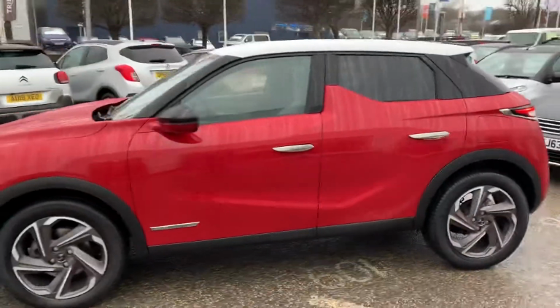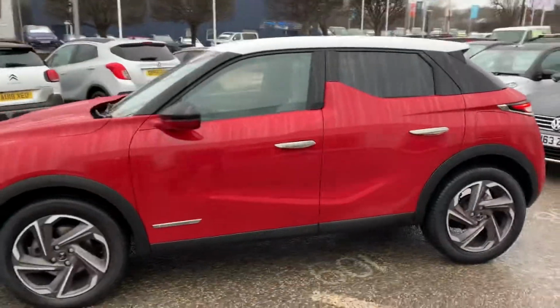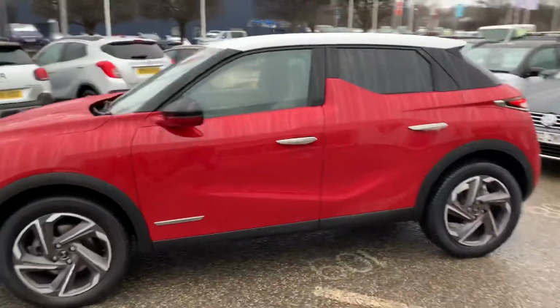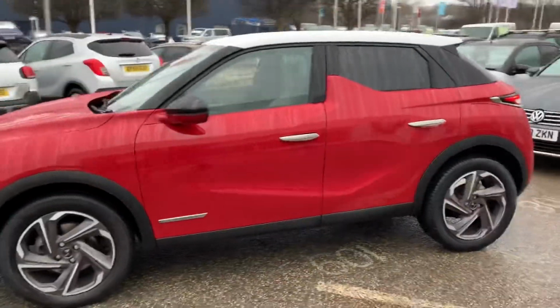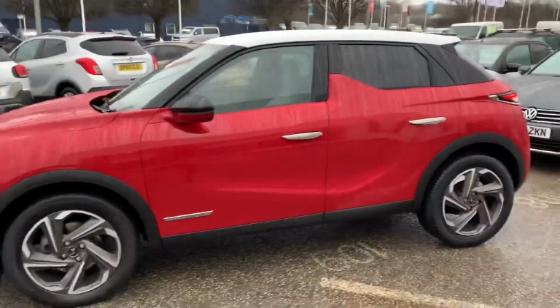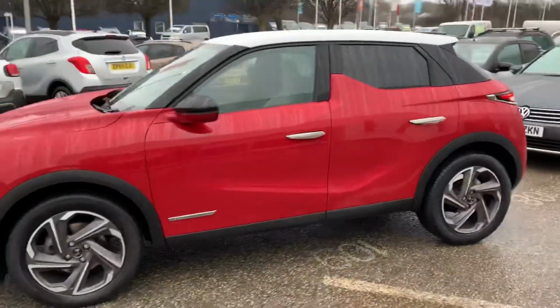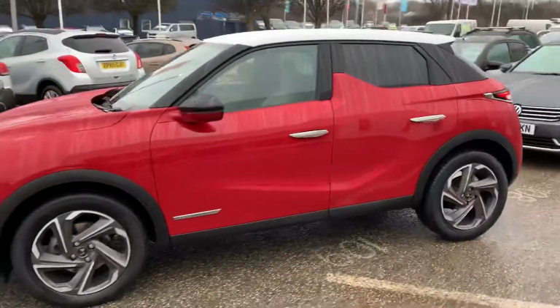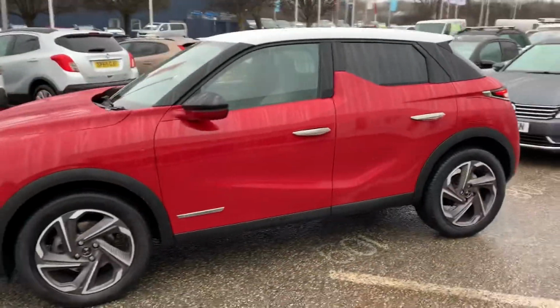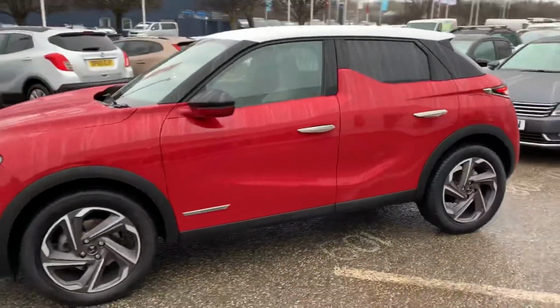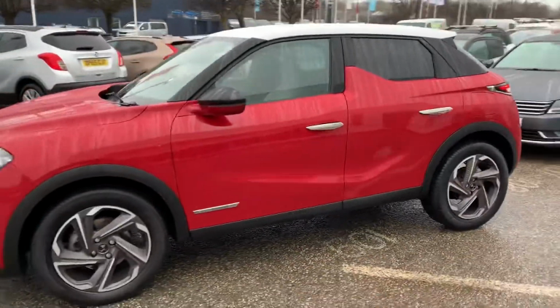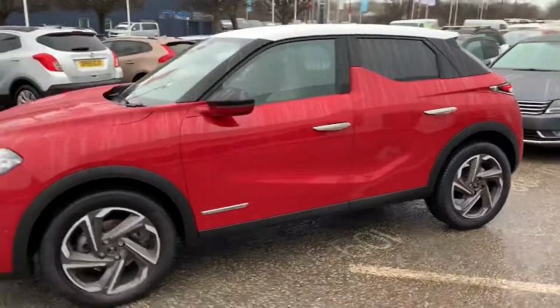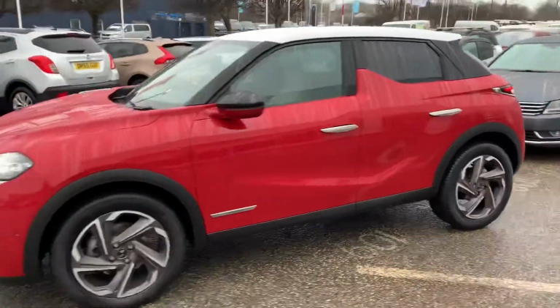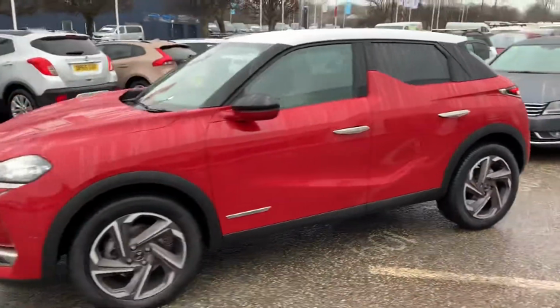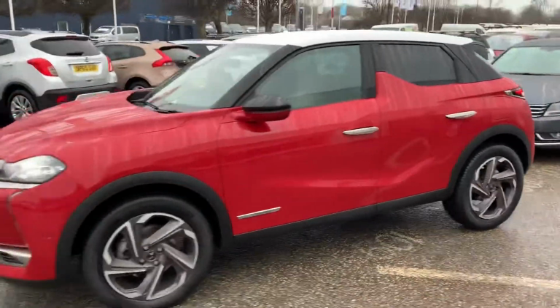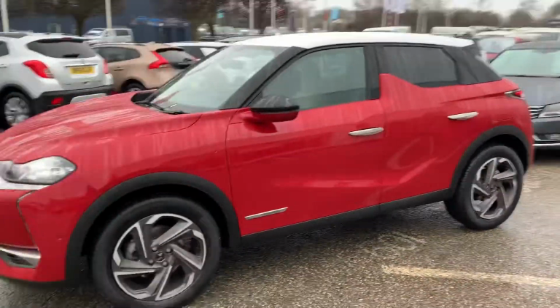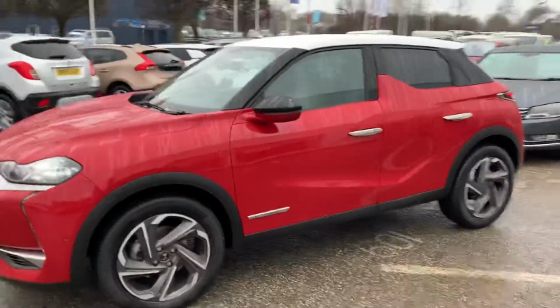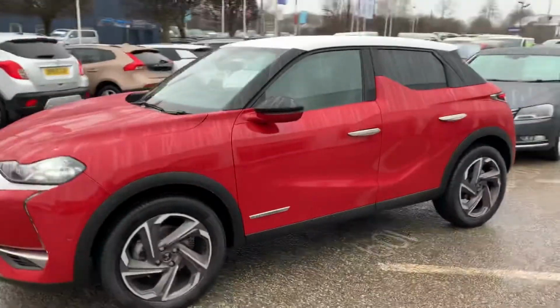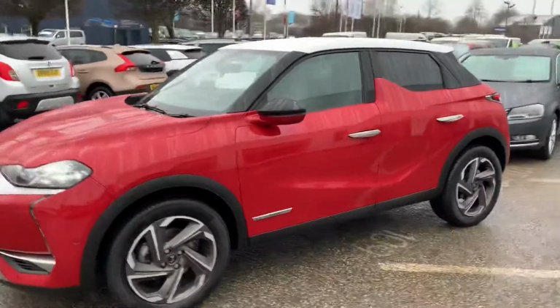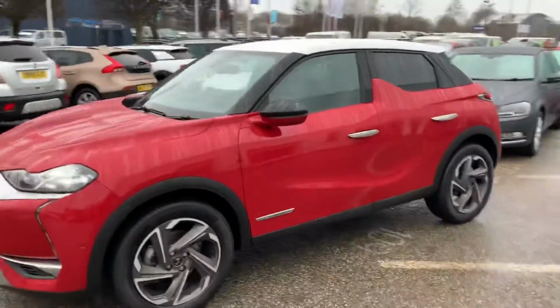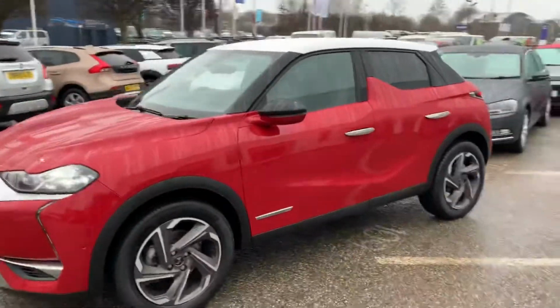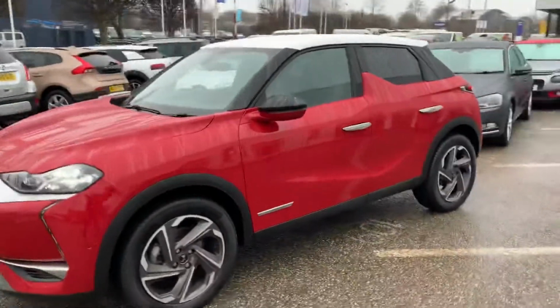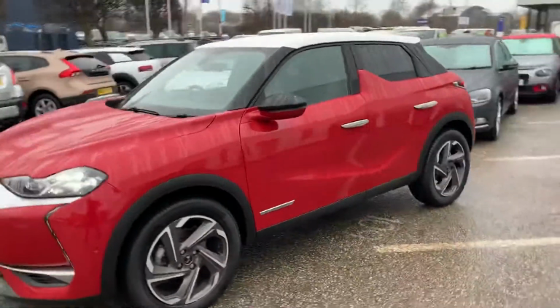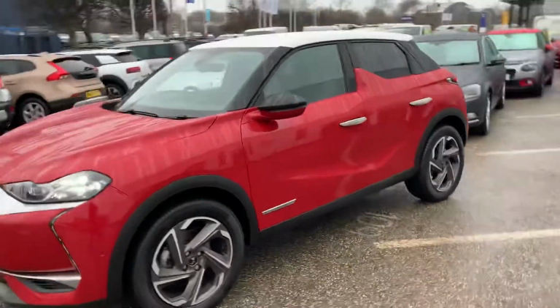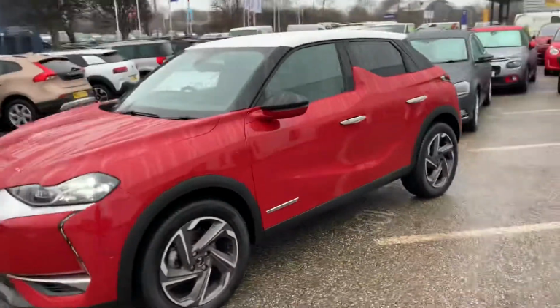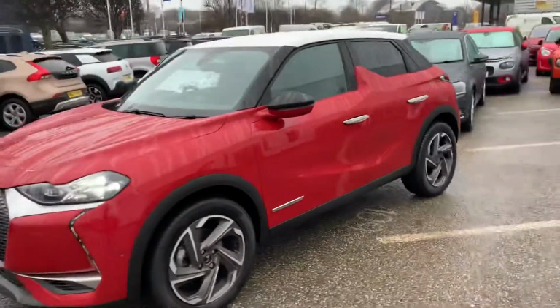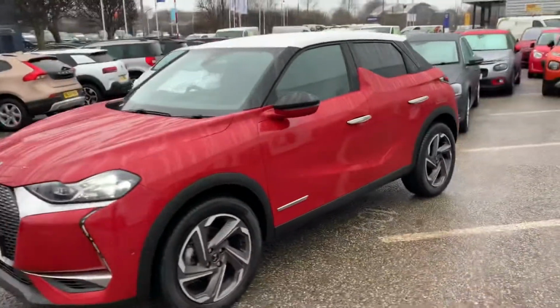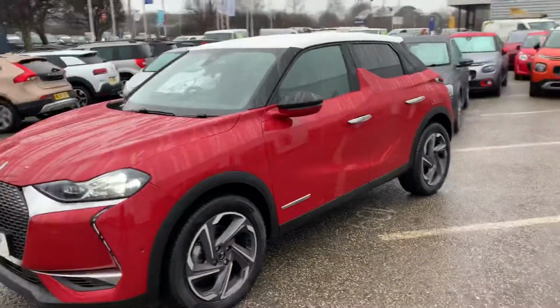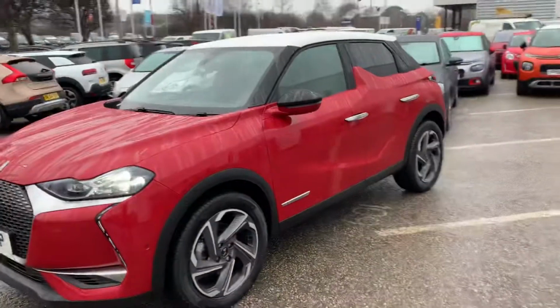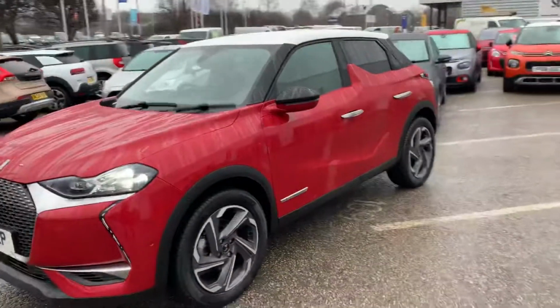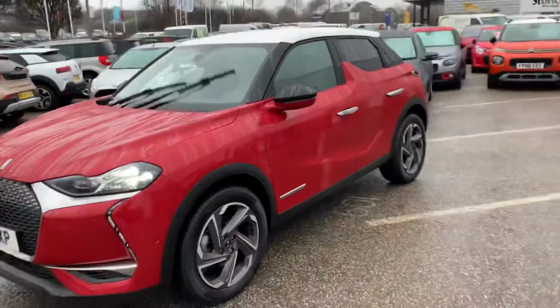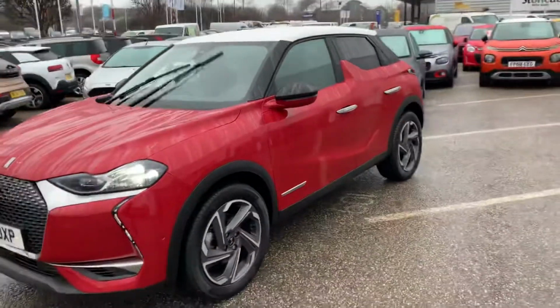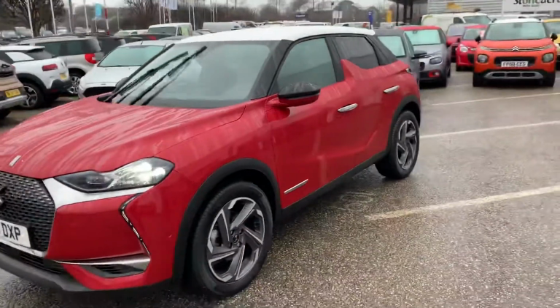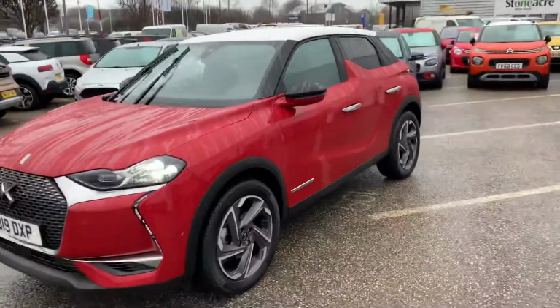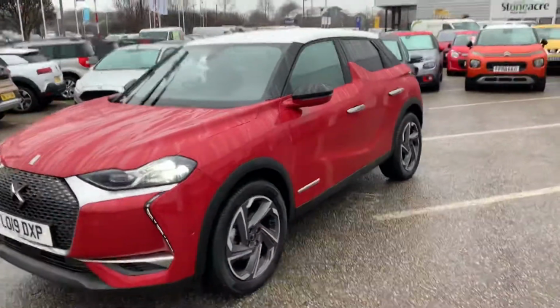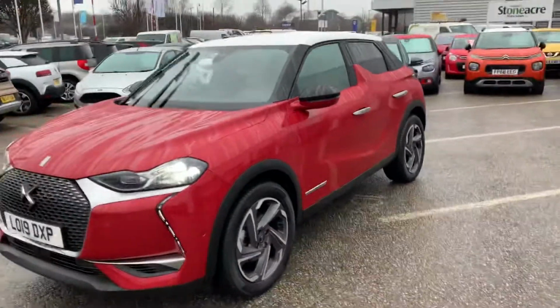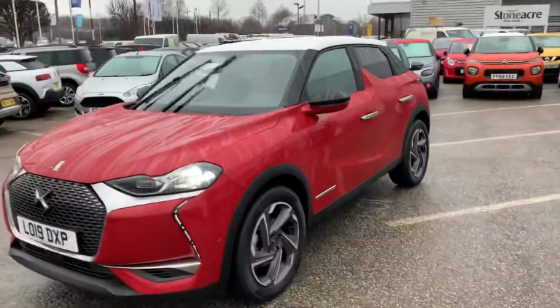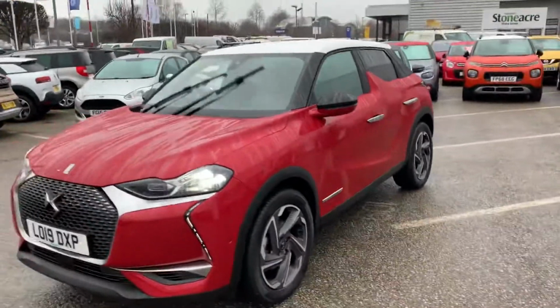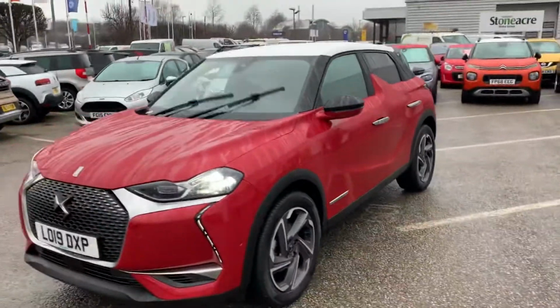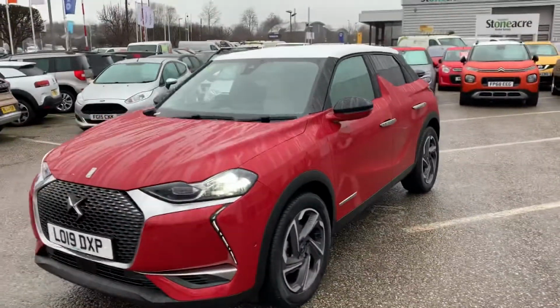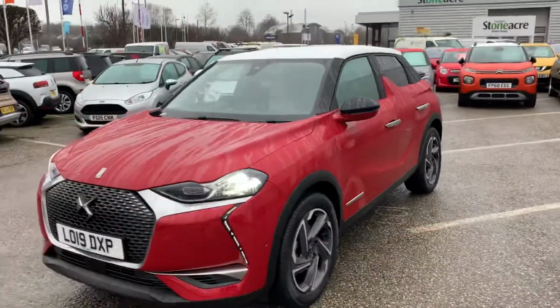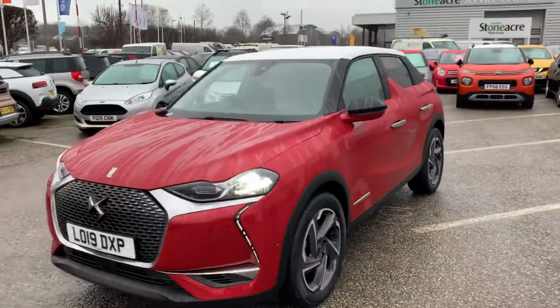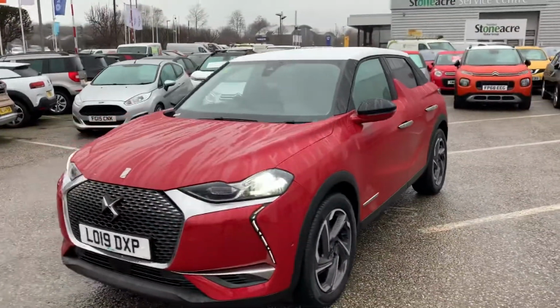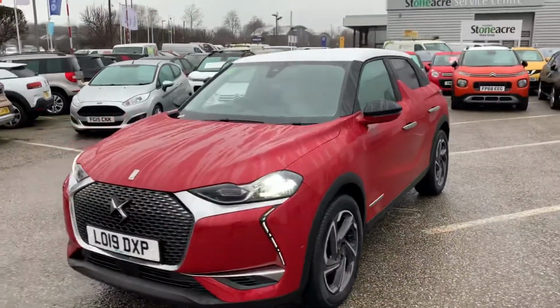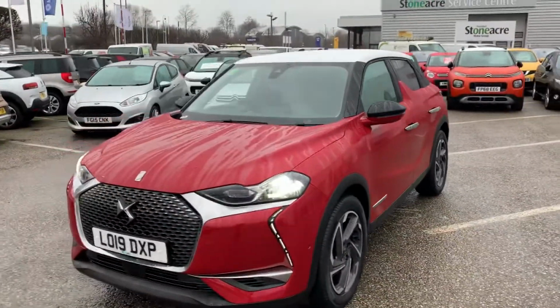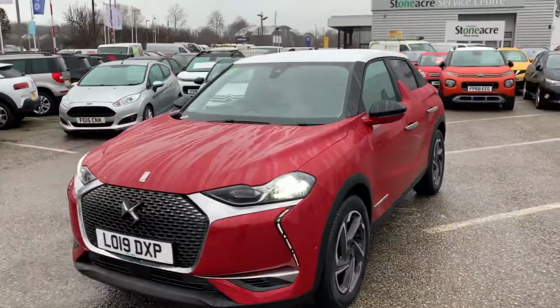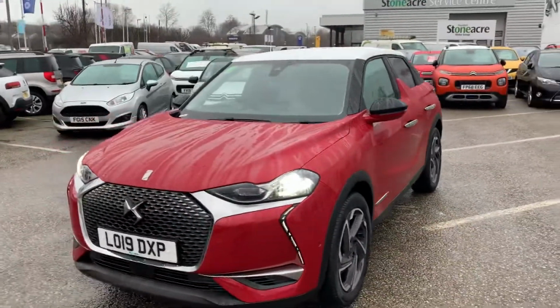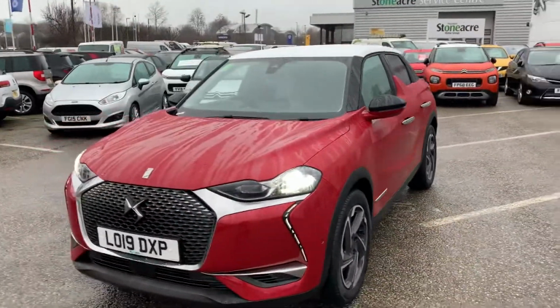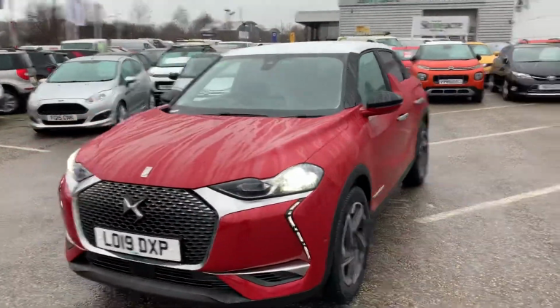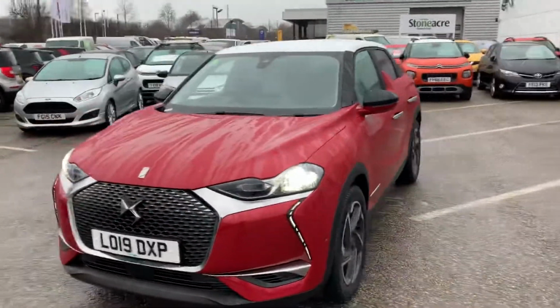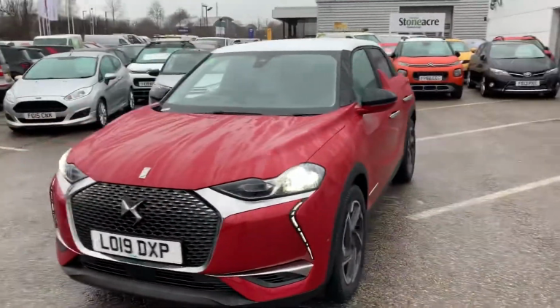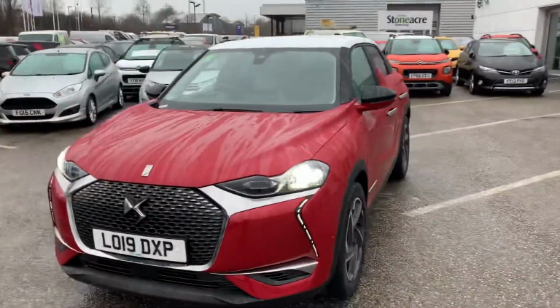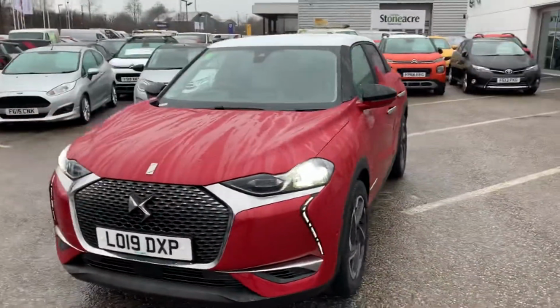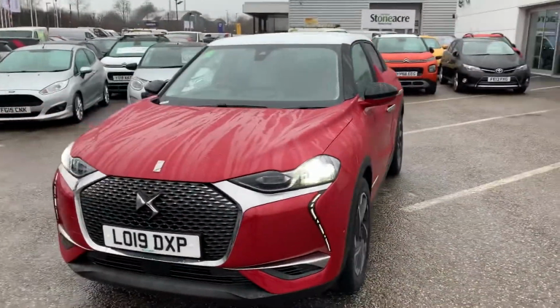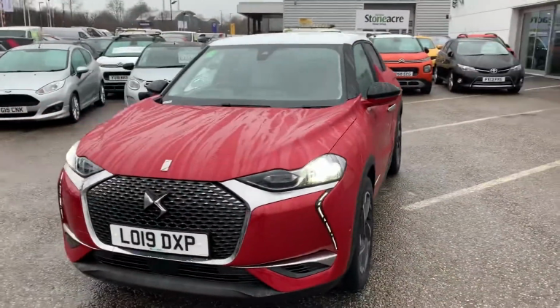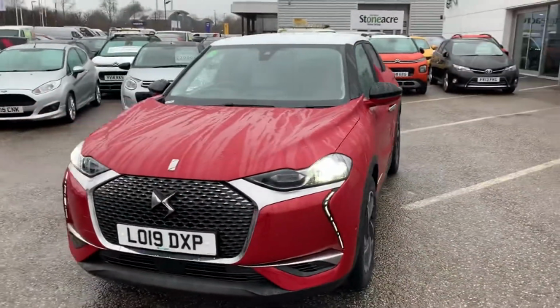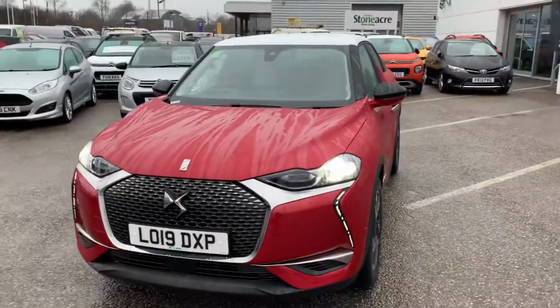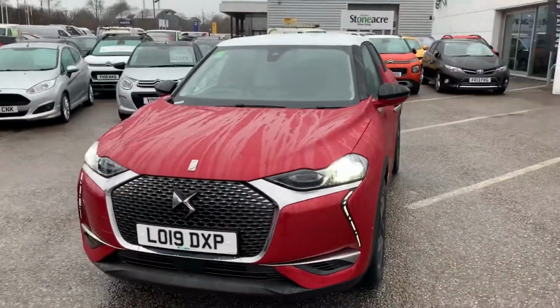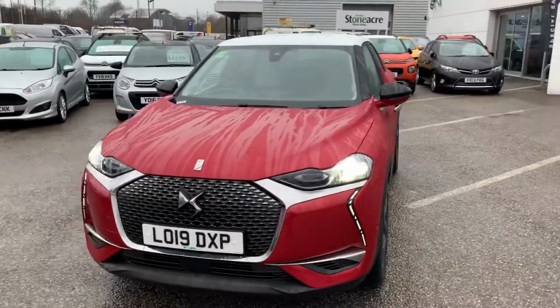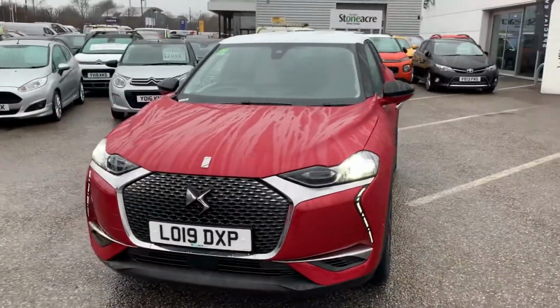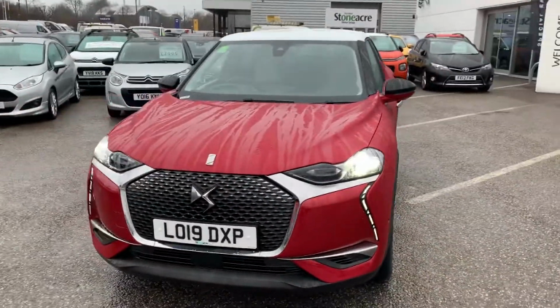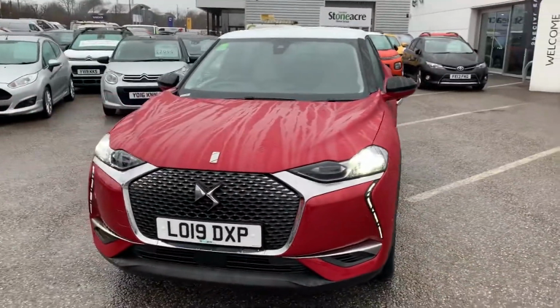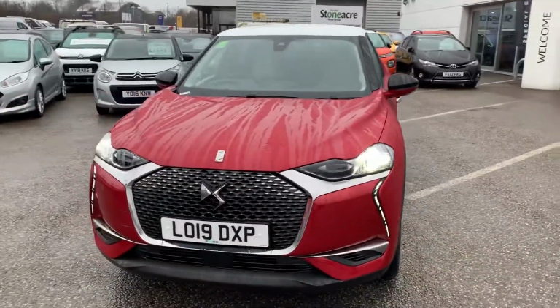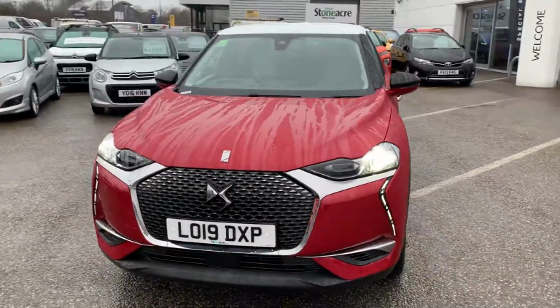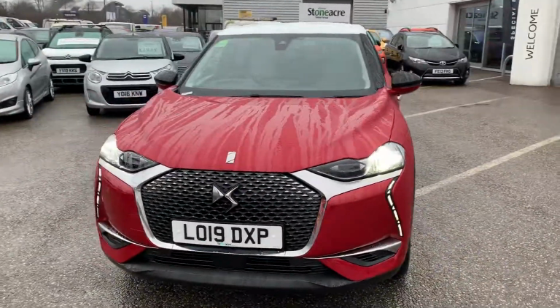So if you'd like to take this fantastic vehicle out for a test drive, do get in touch and give us a call on 01246 450 450.